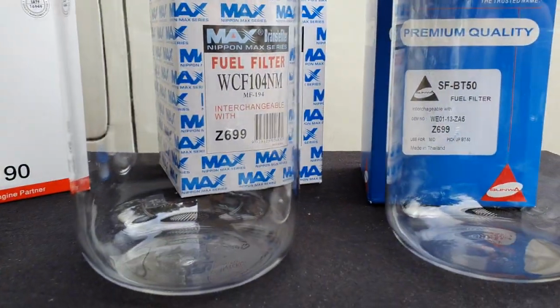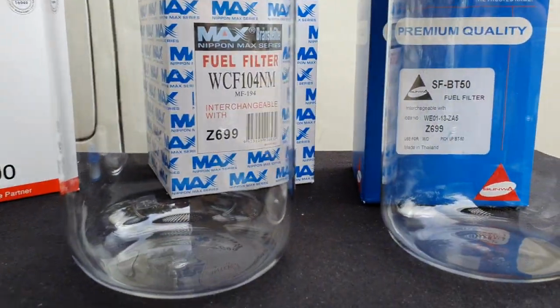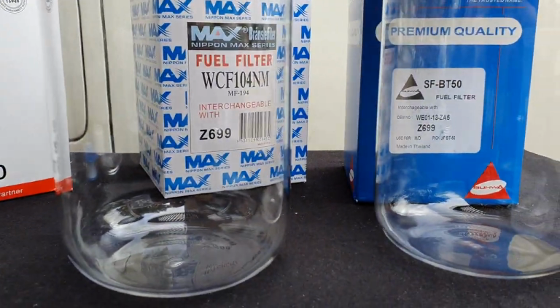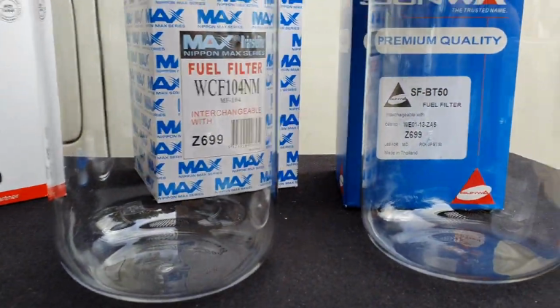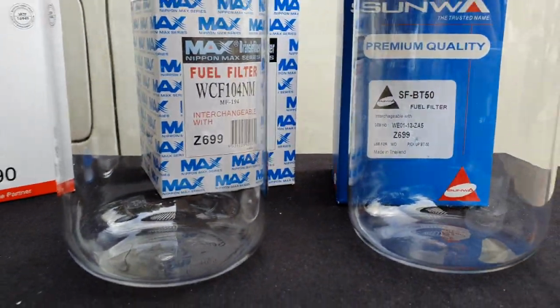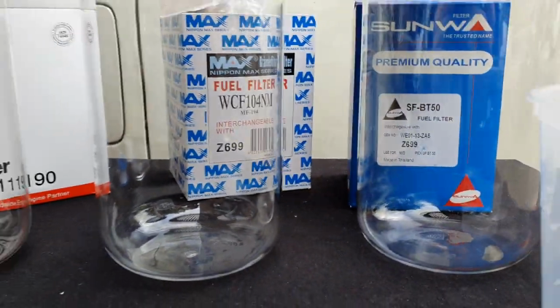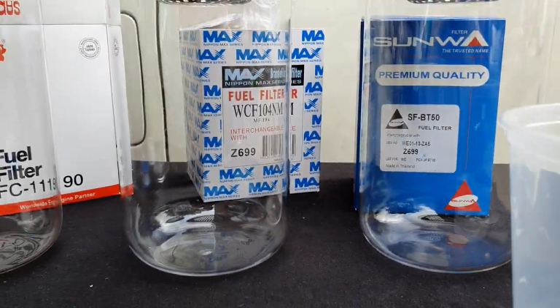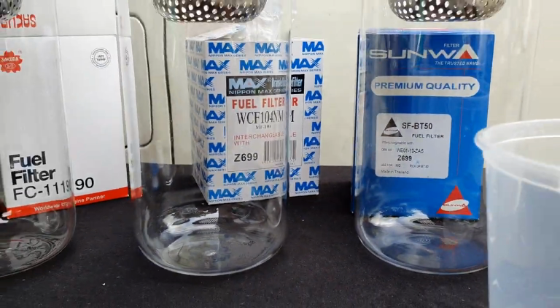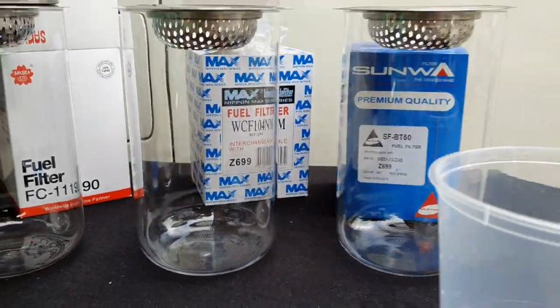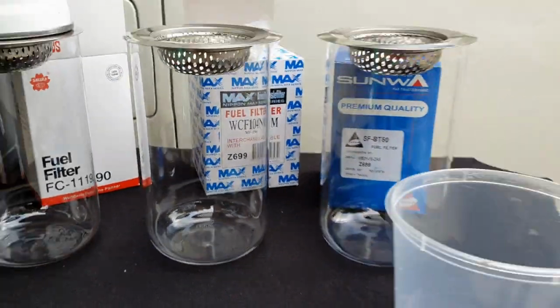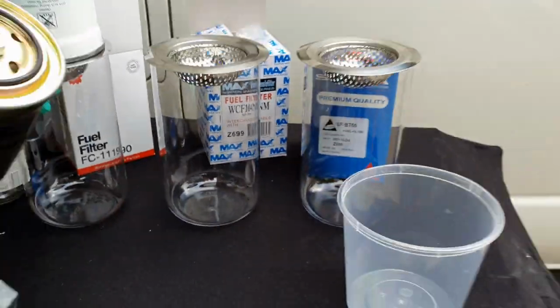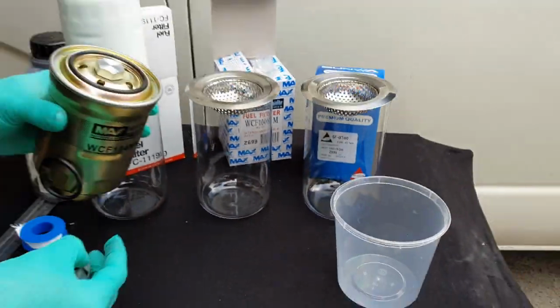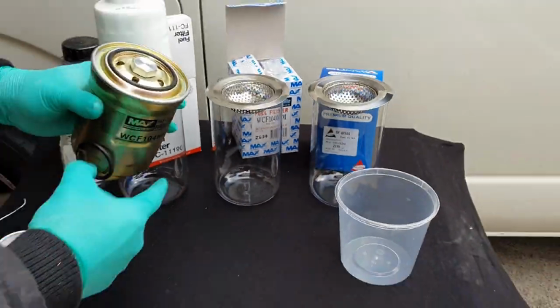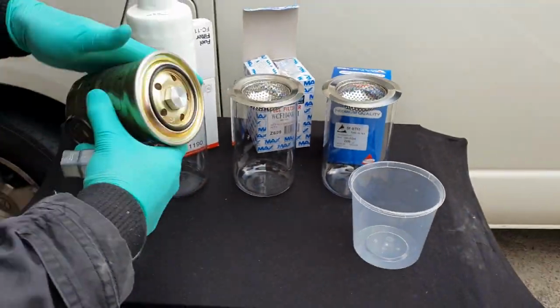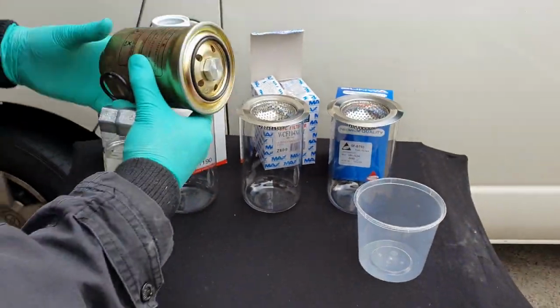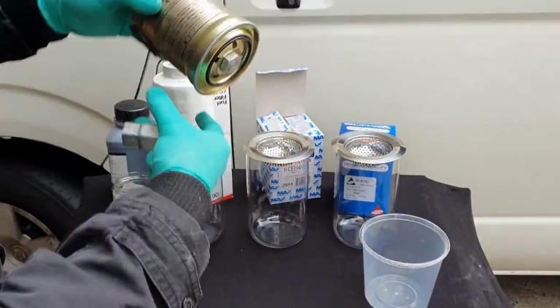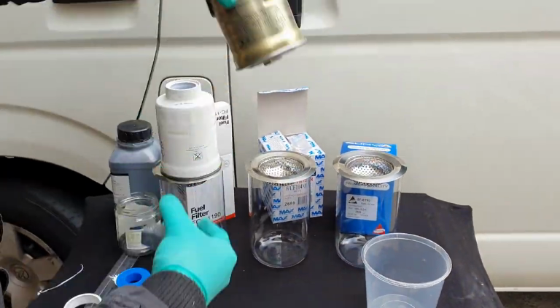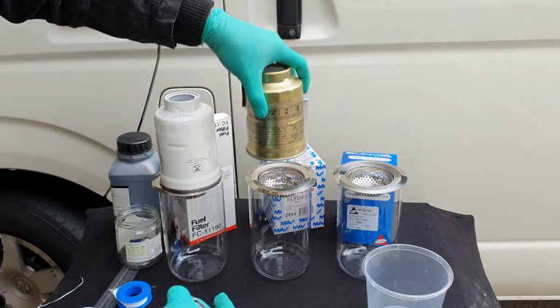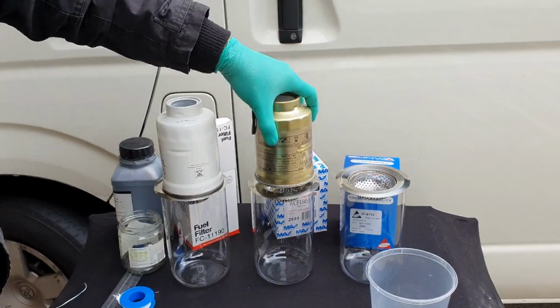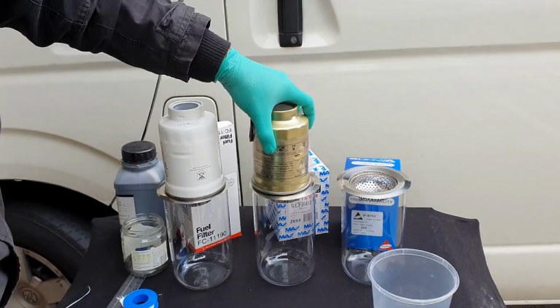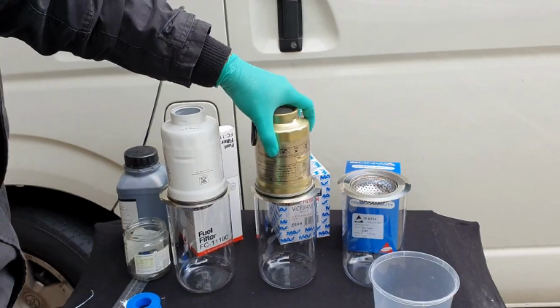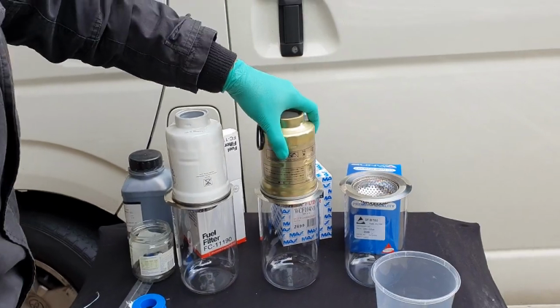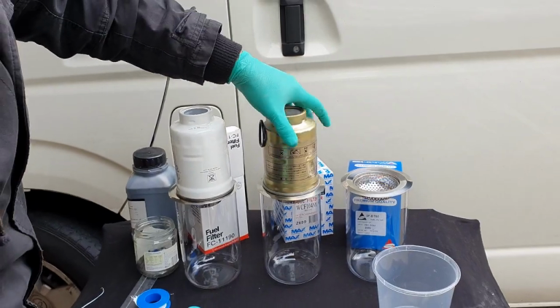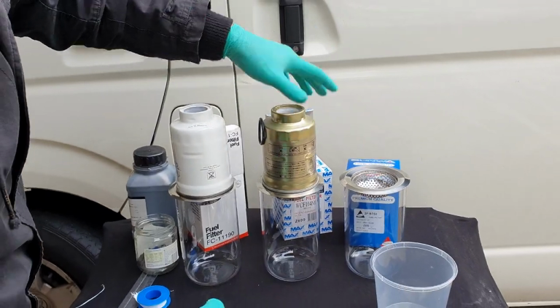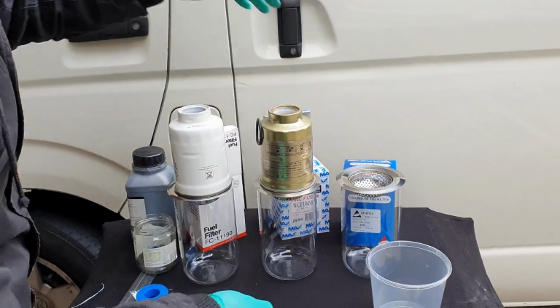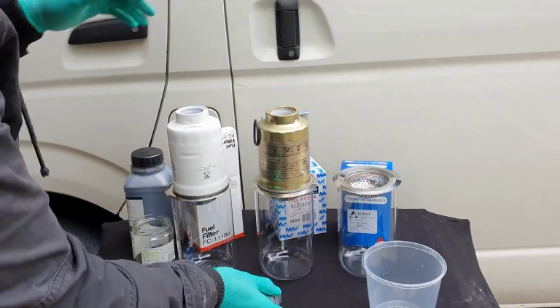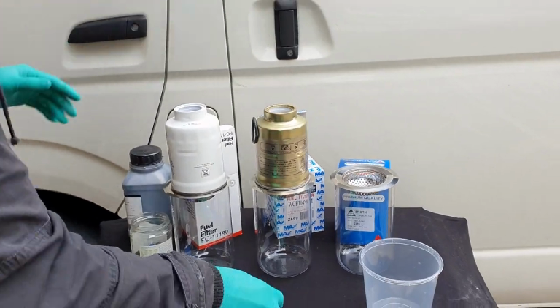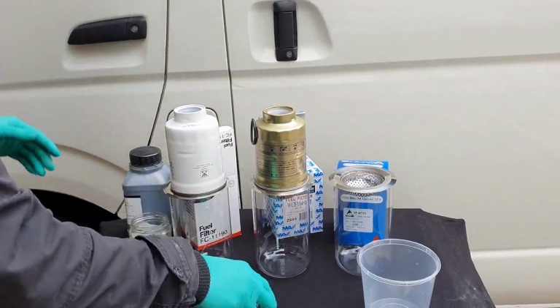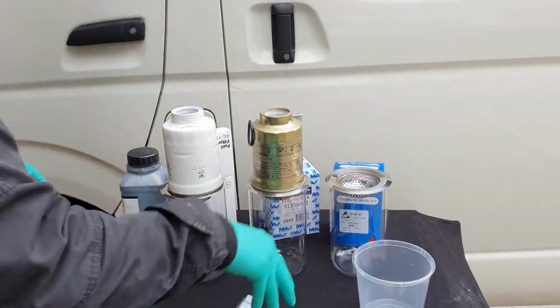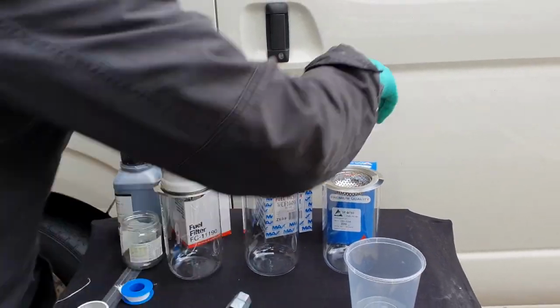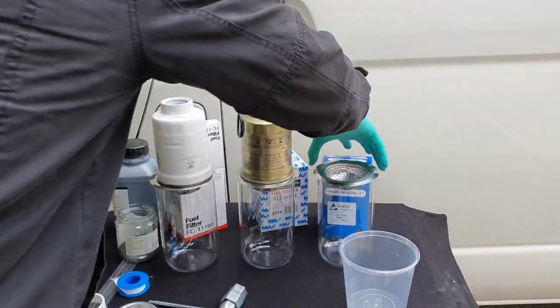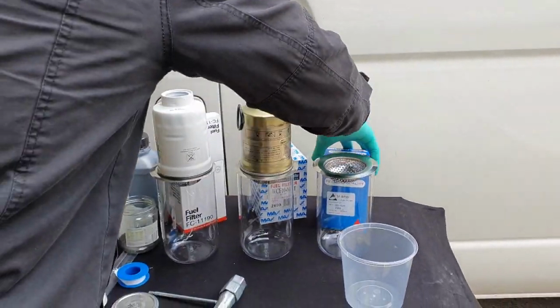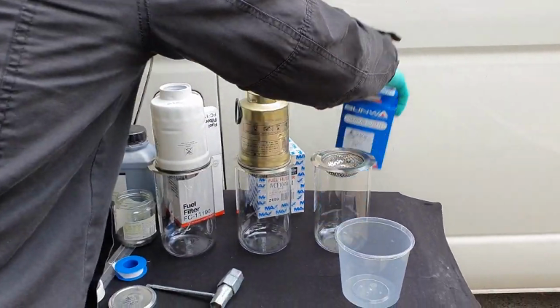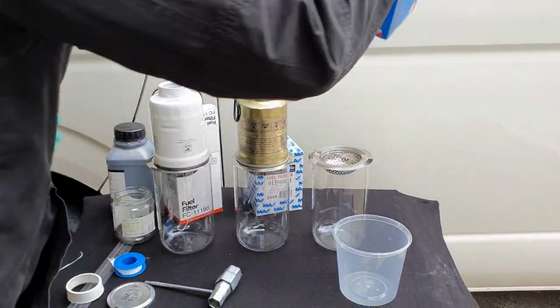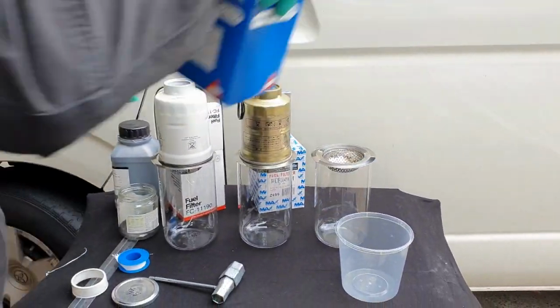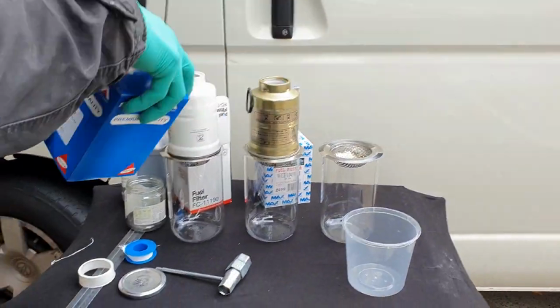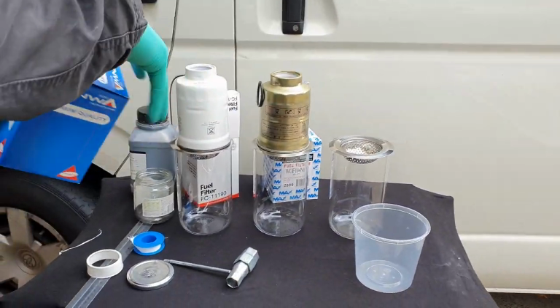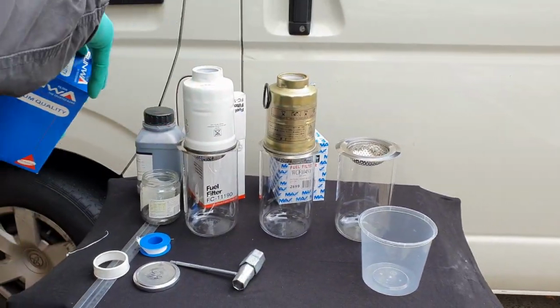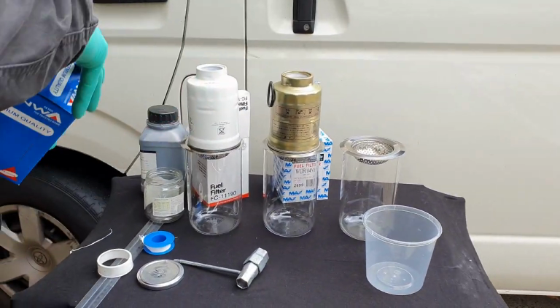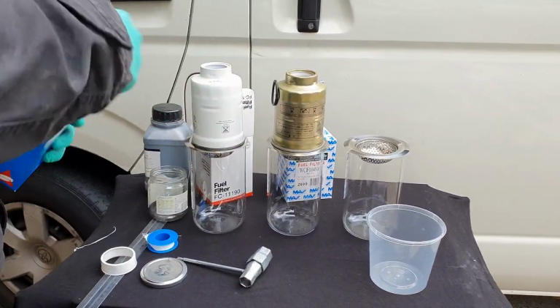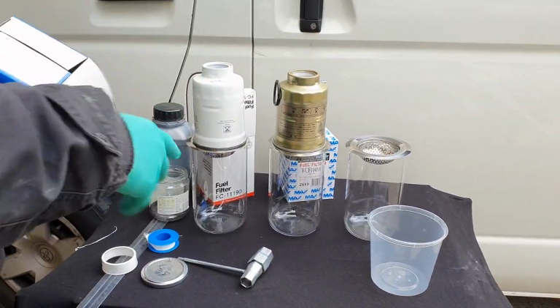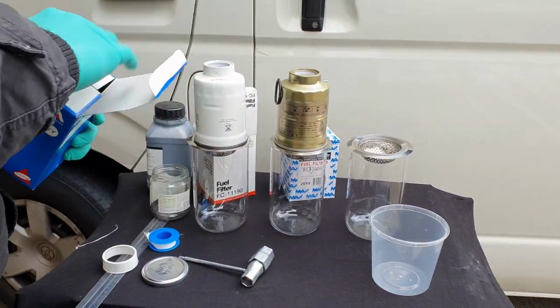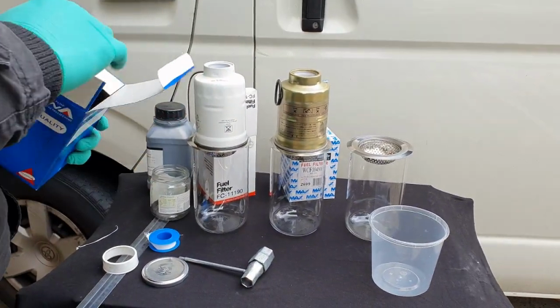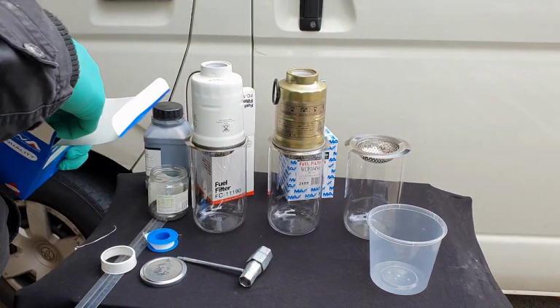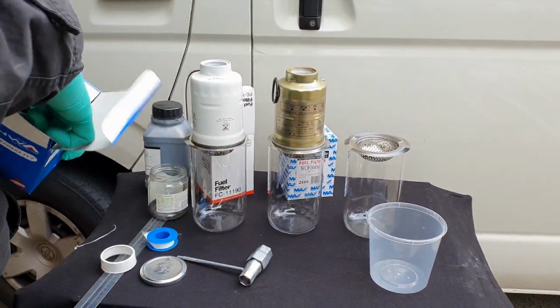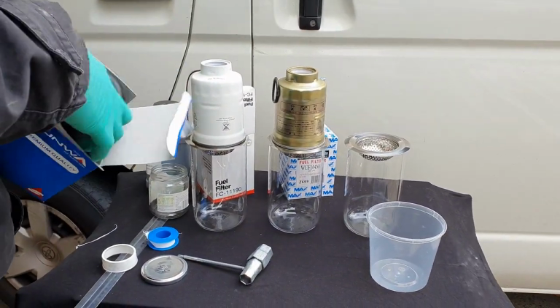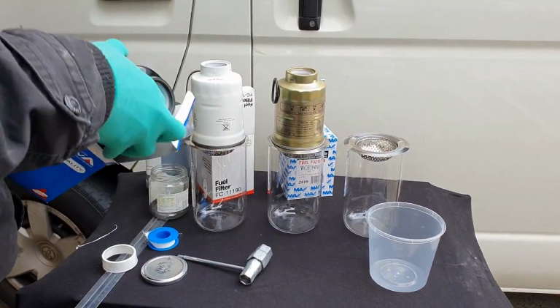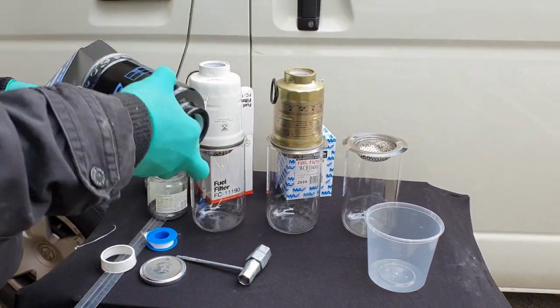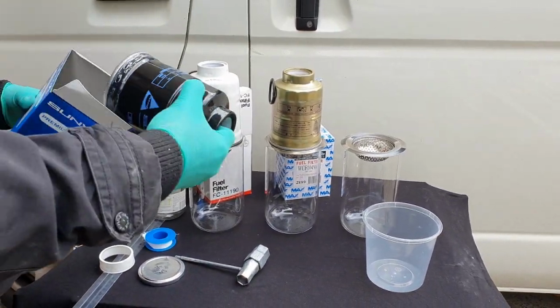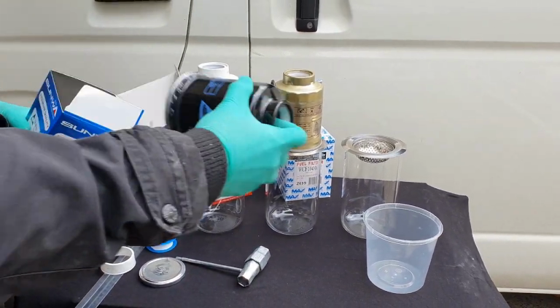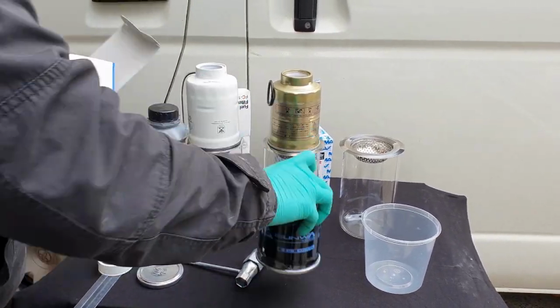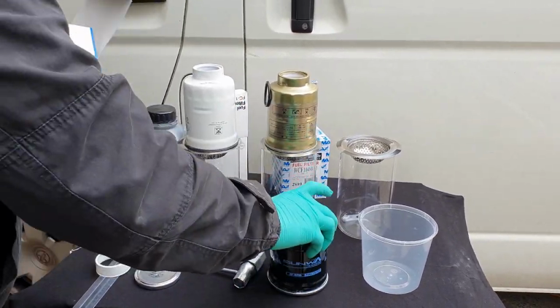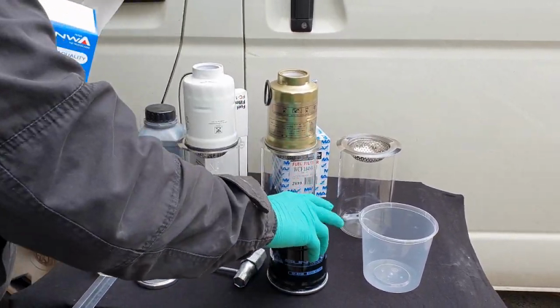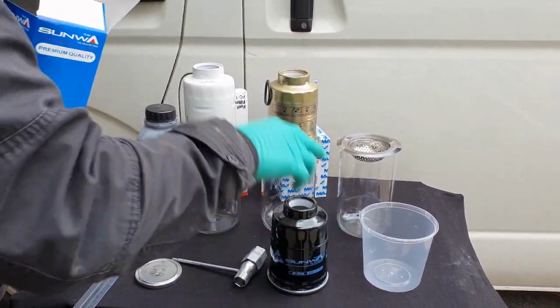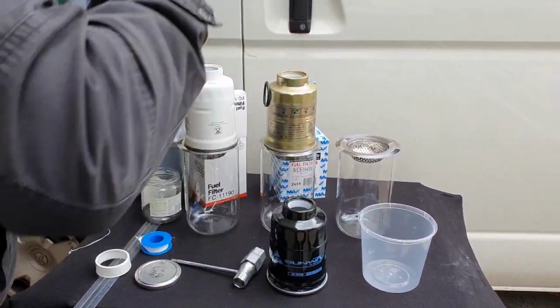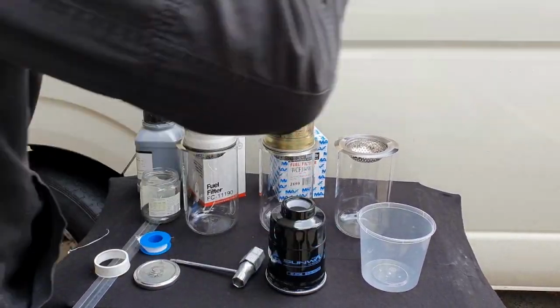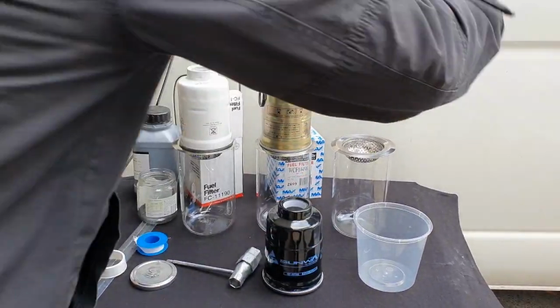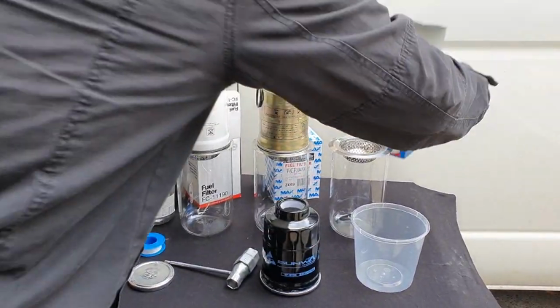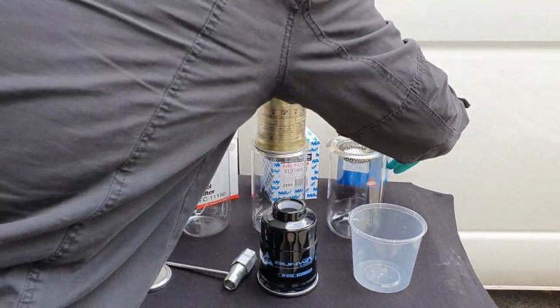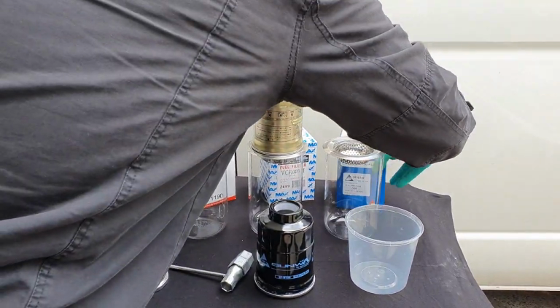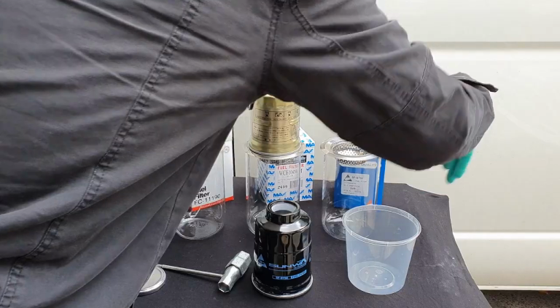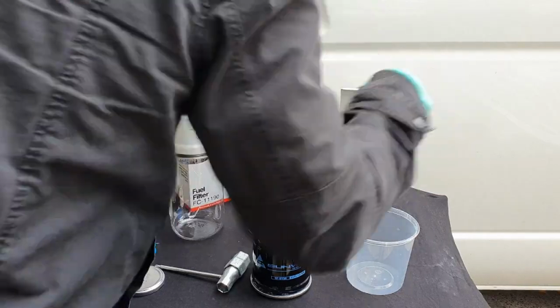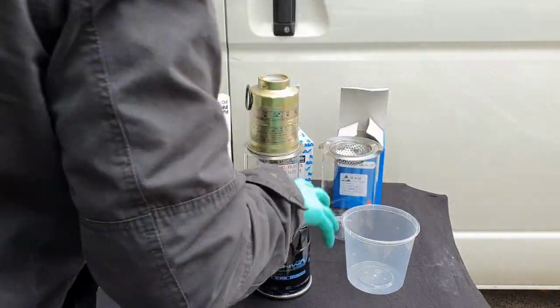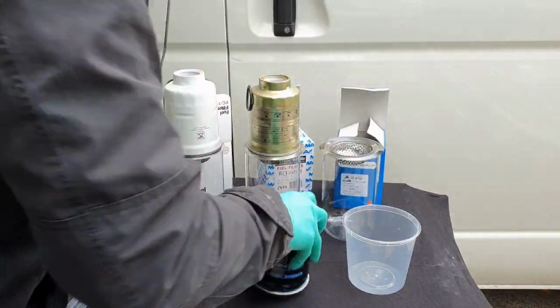I've listed a few links to attachments in the comments below to familiarise yourself with micron ratings, as it starts a whole other topic within itself.